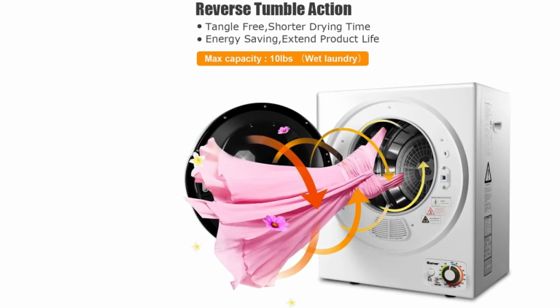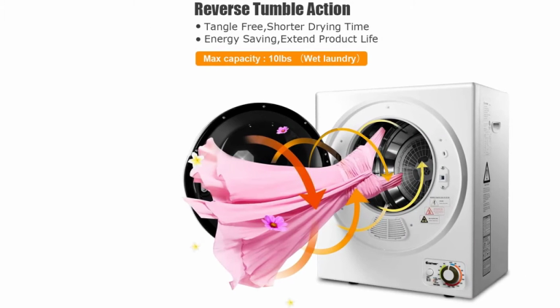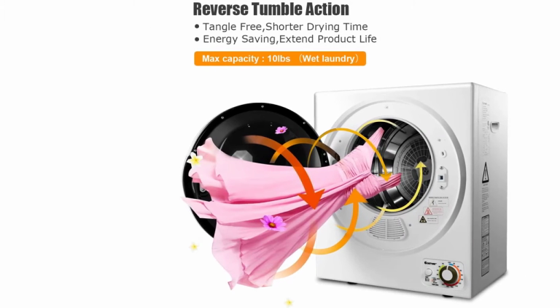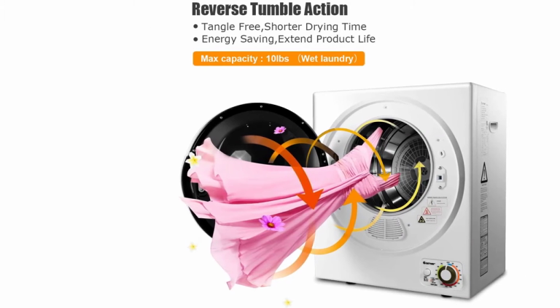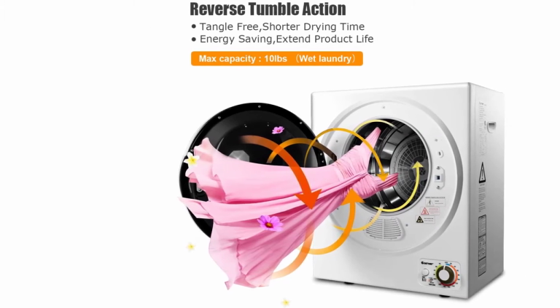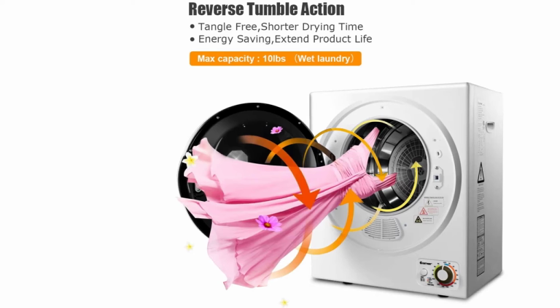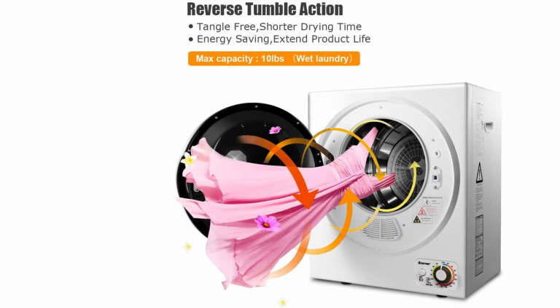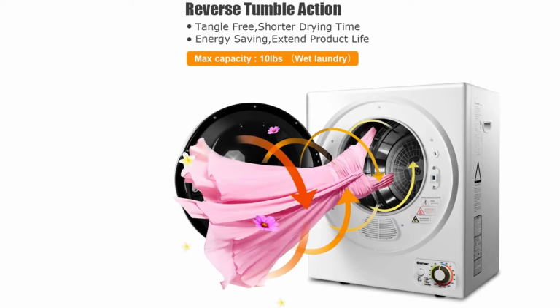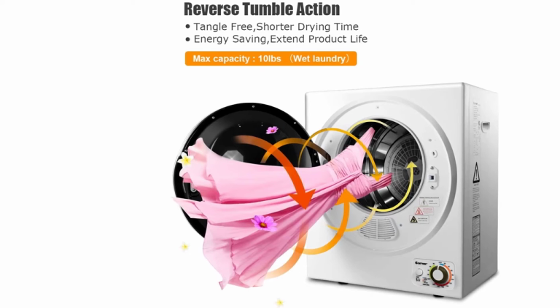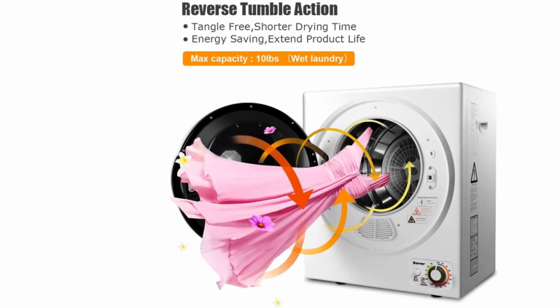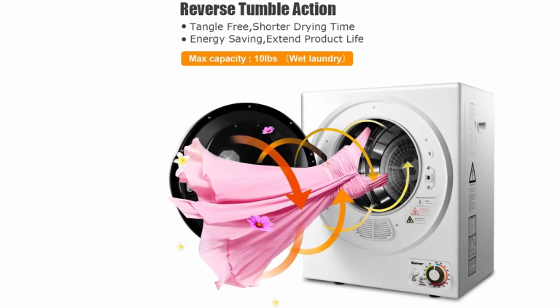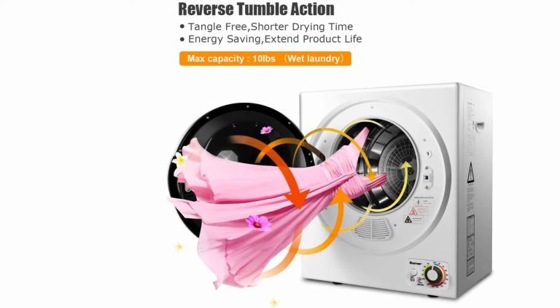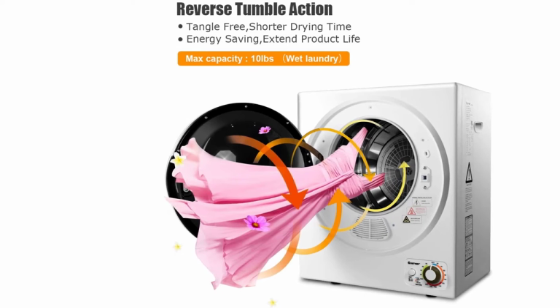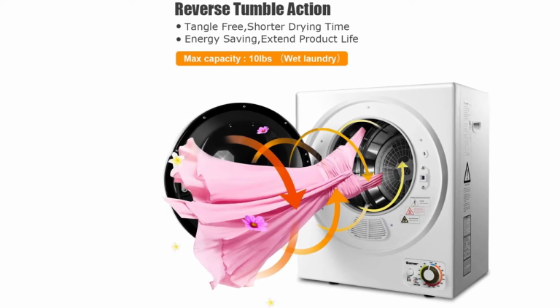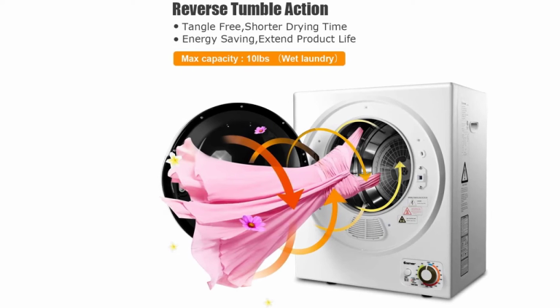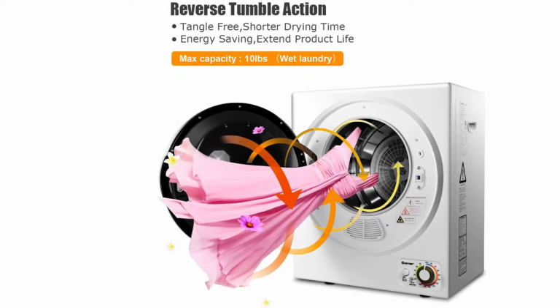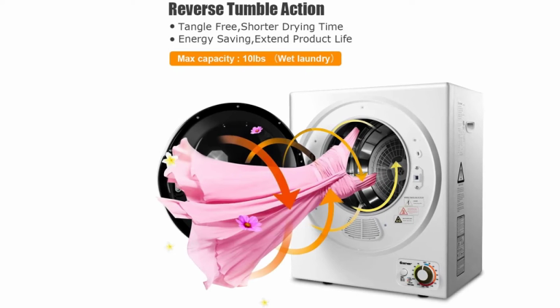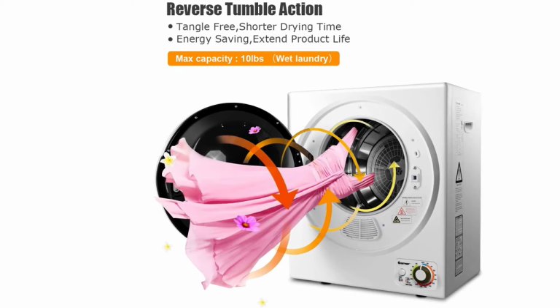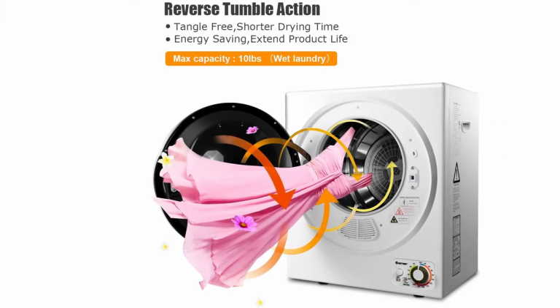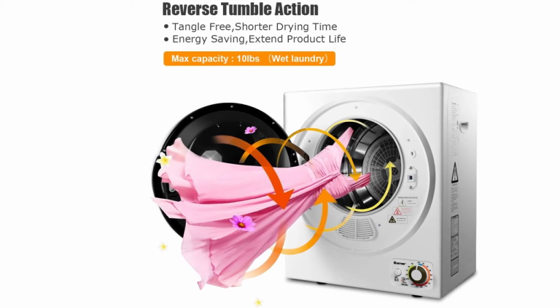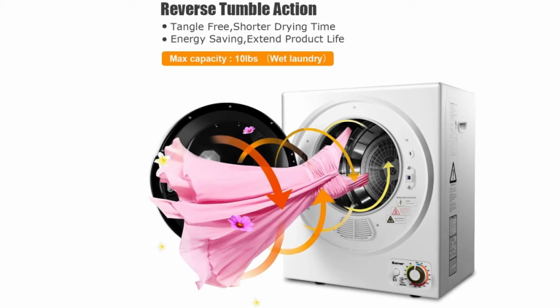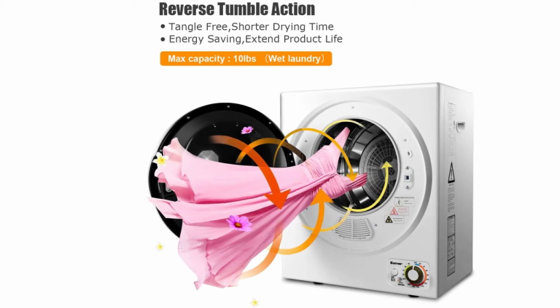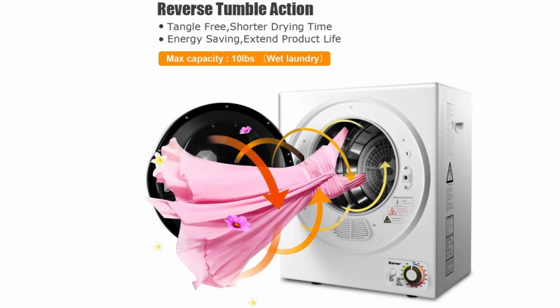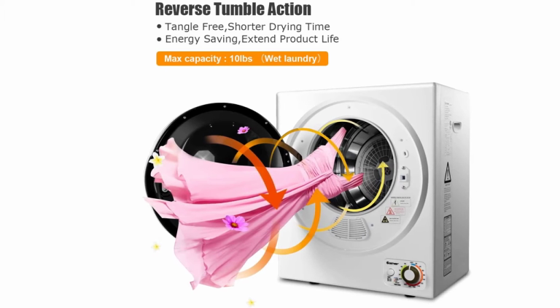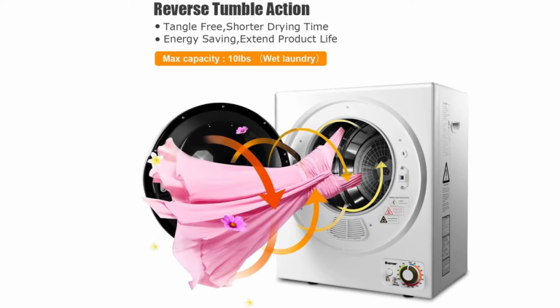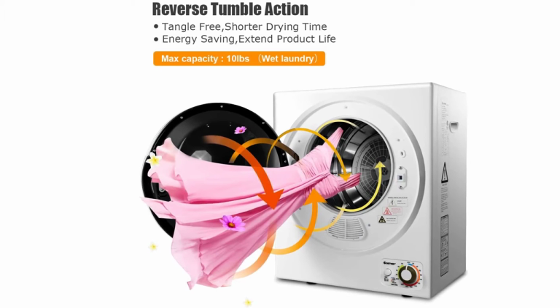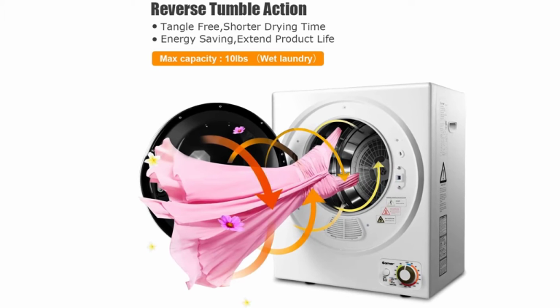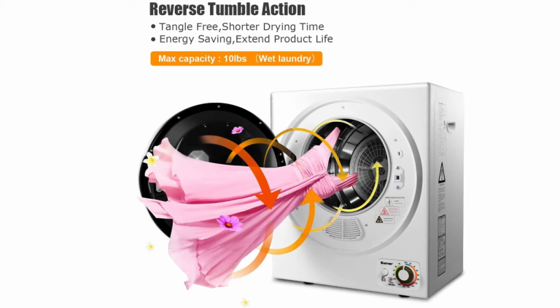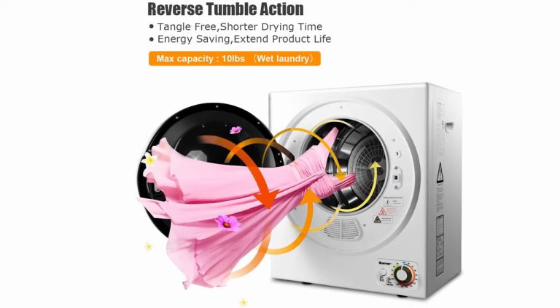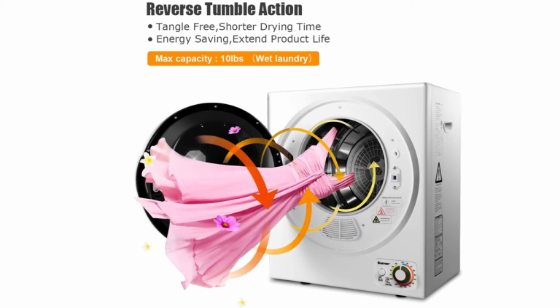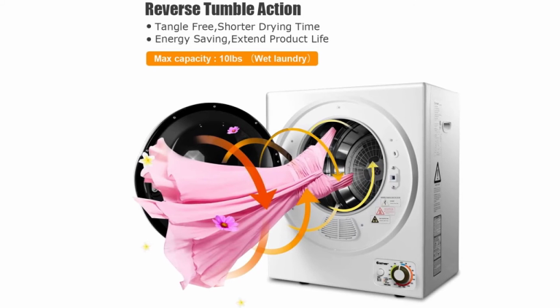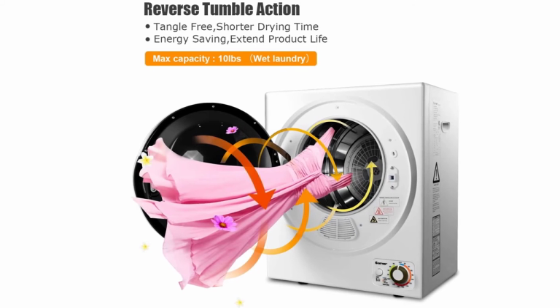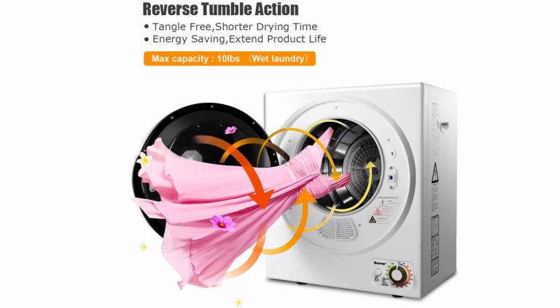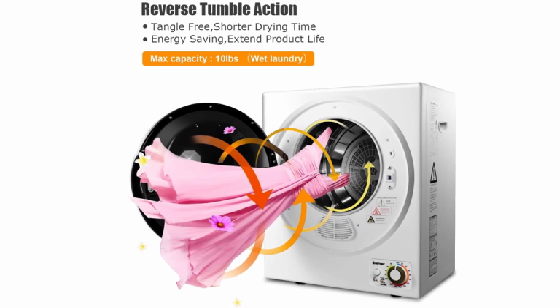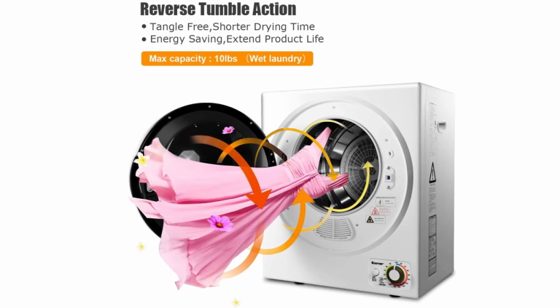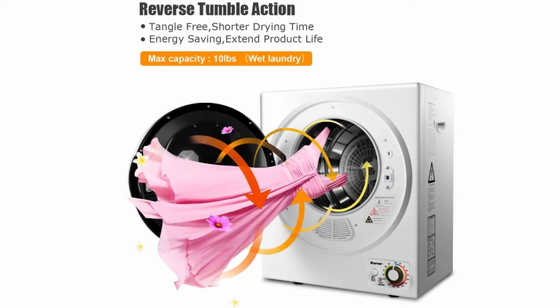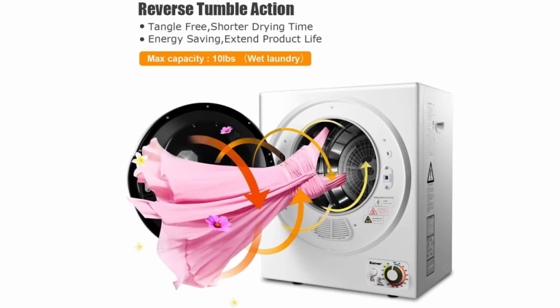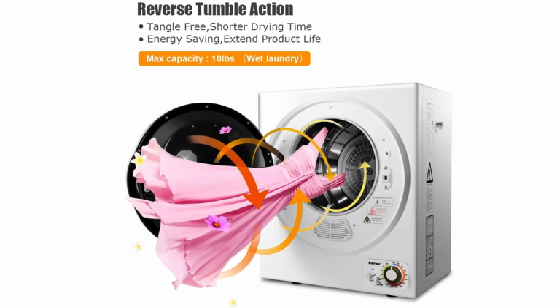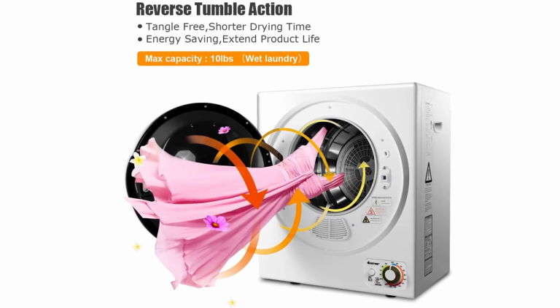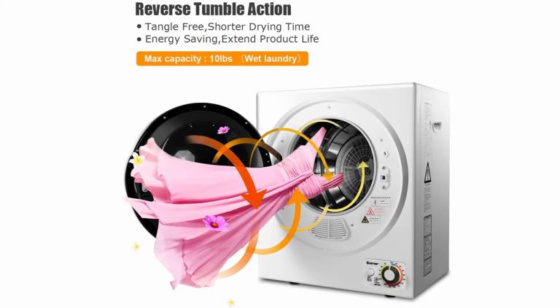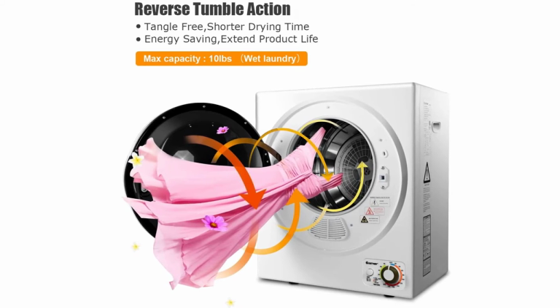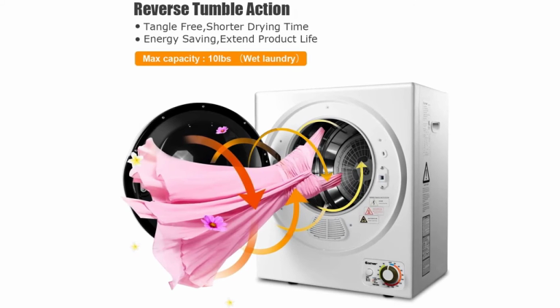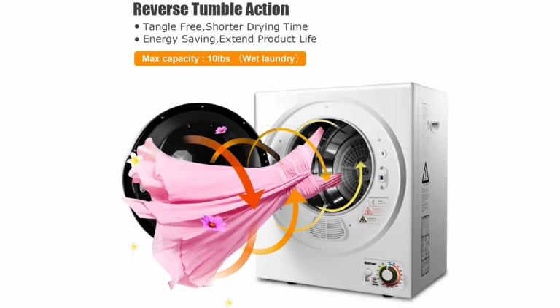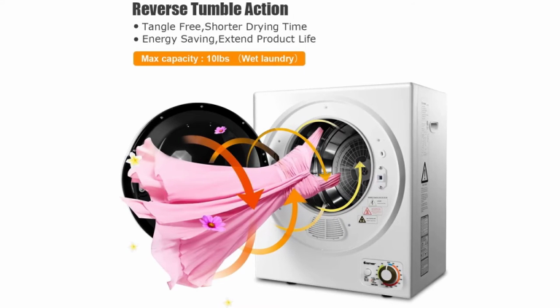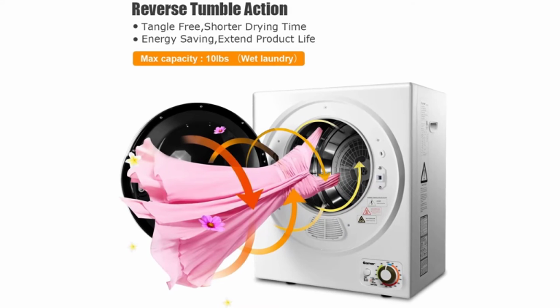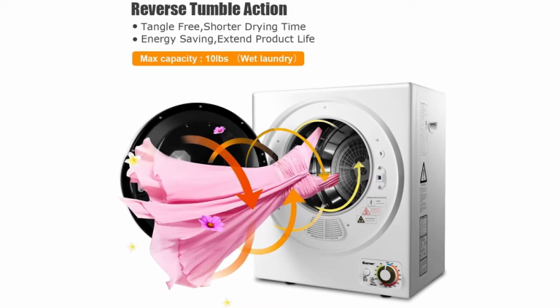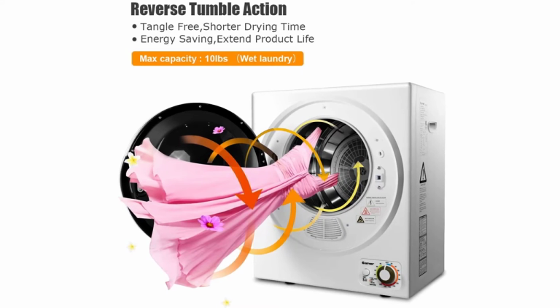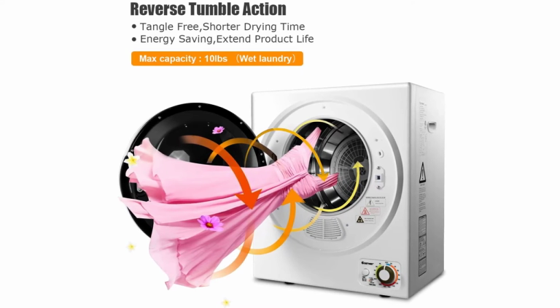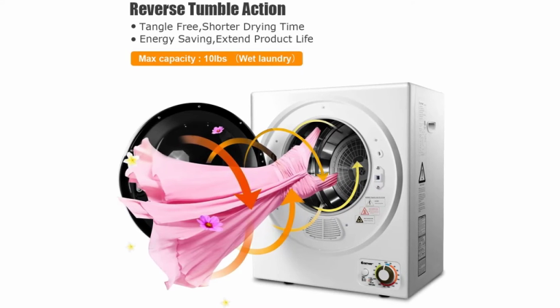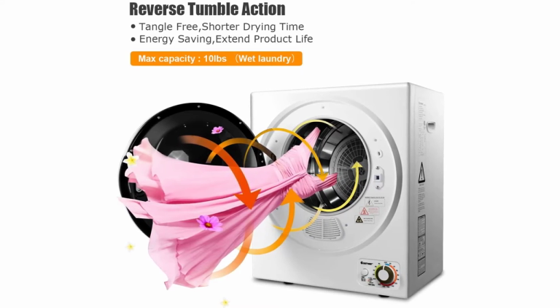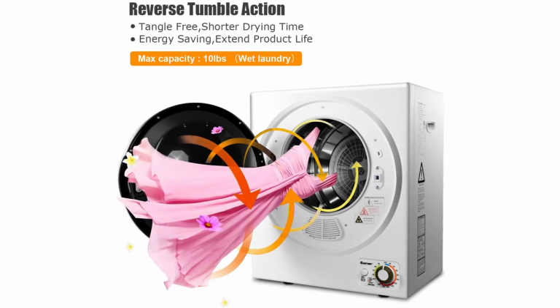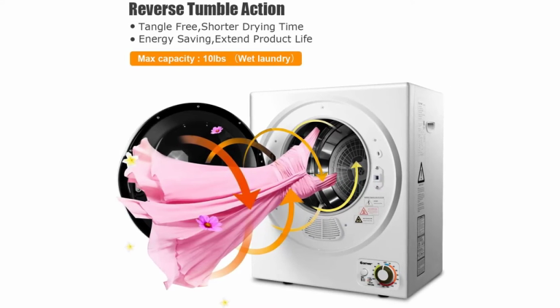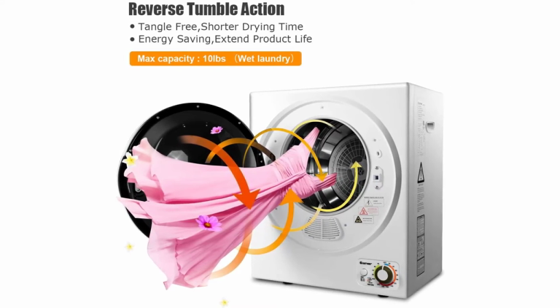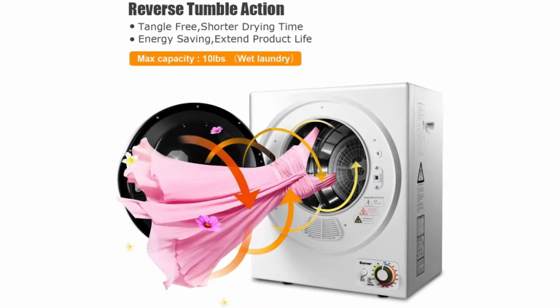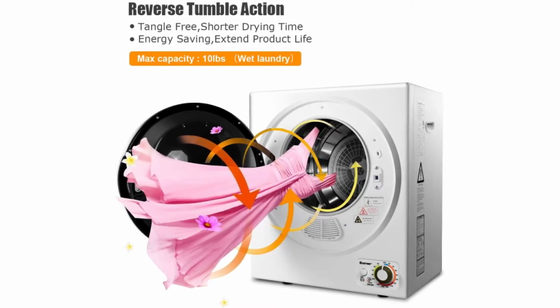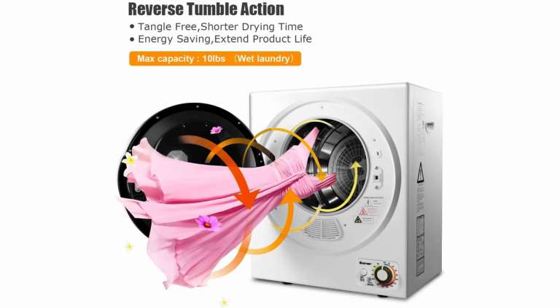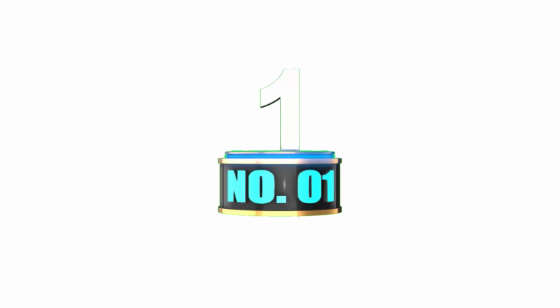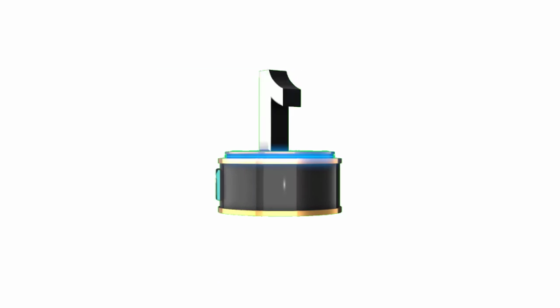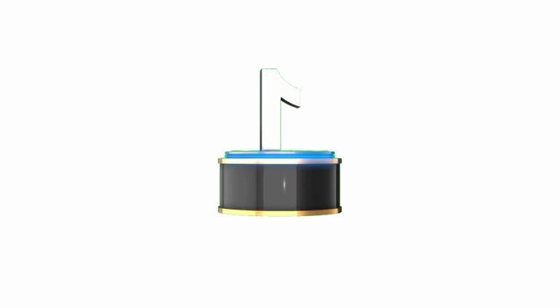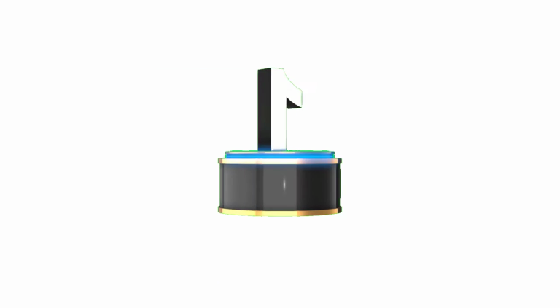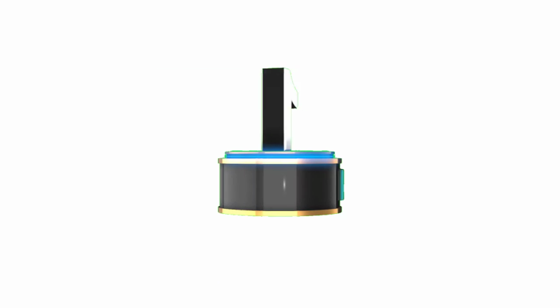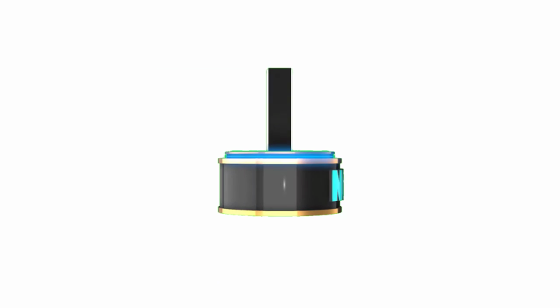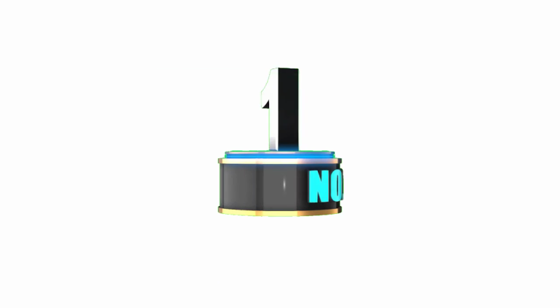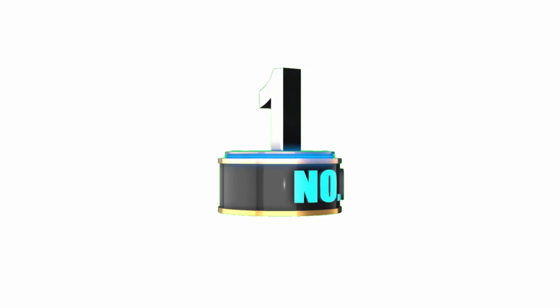It also has an excellent internal detachable multi-layer filtration system that allows you to get rid of lint buildup quickly.